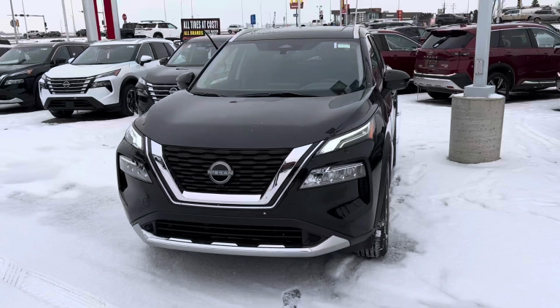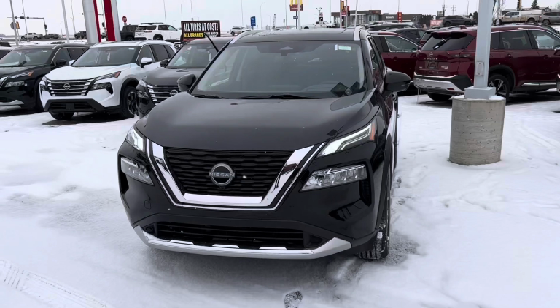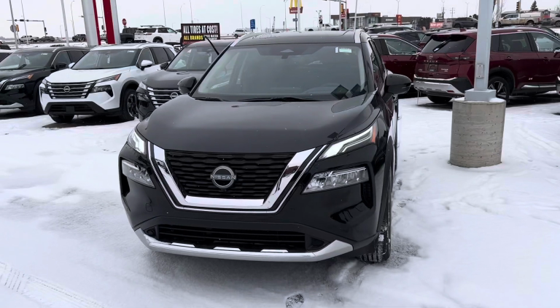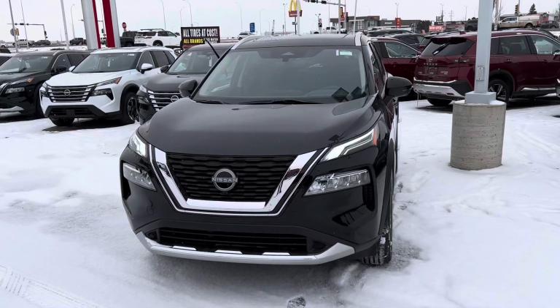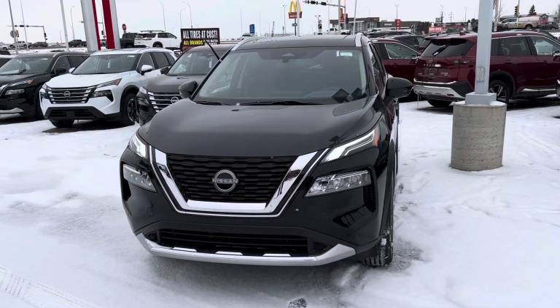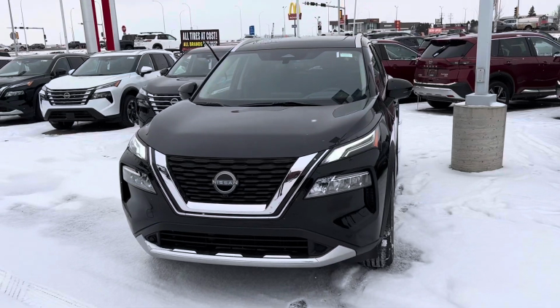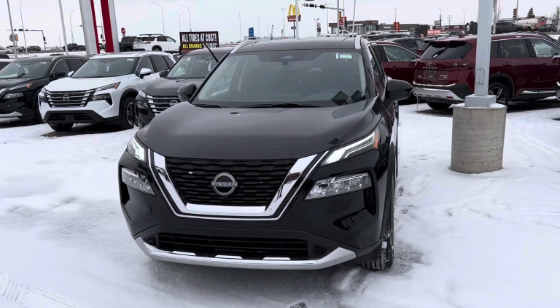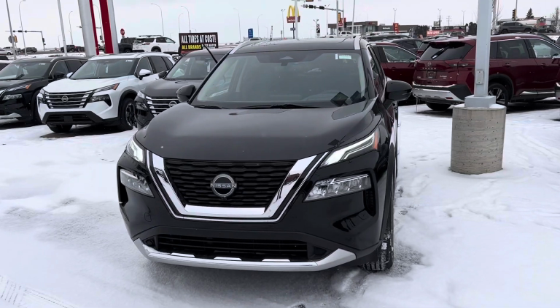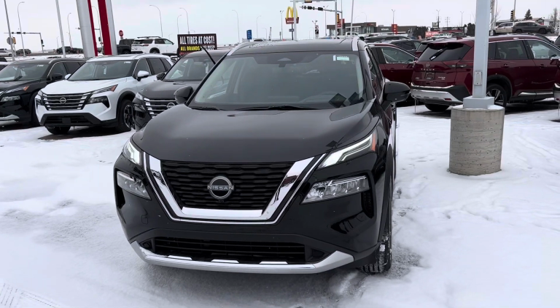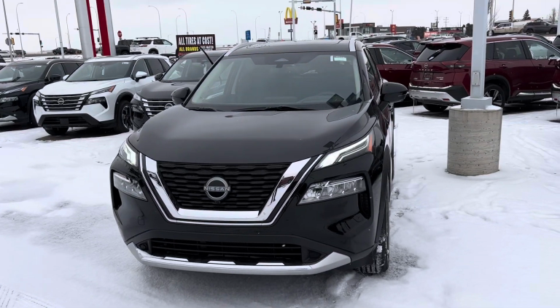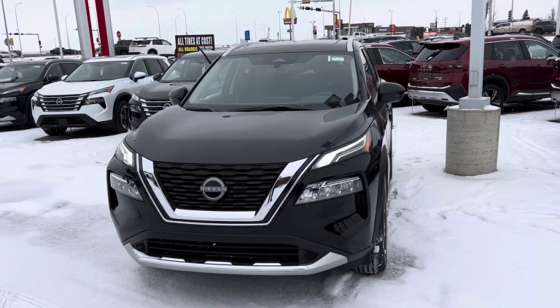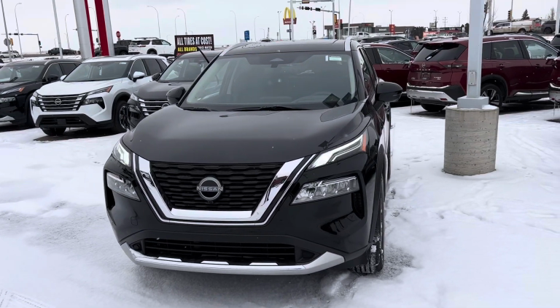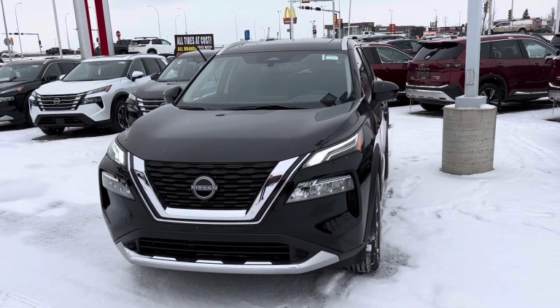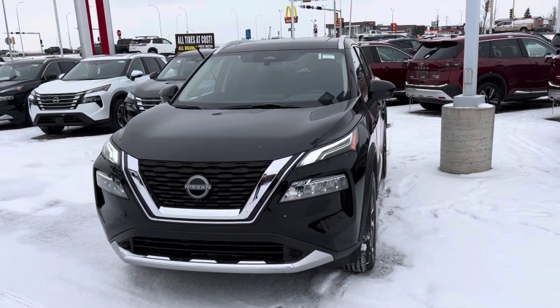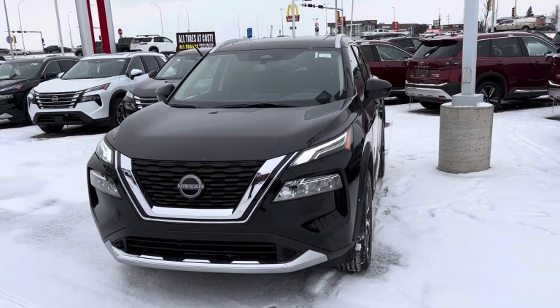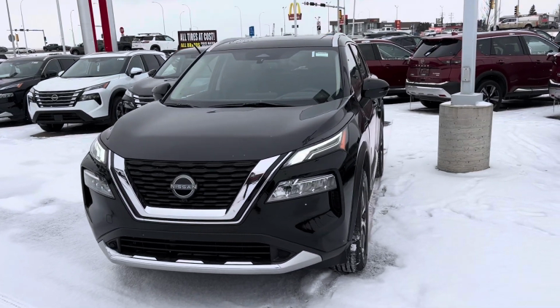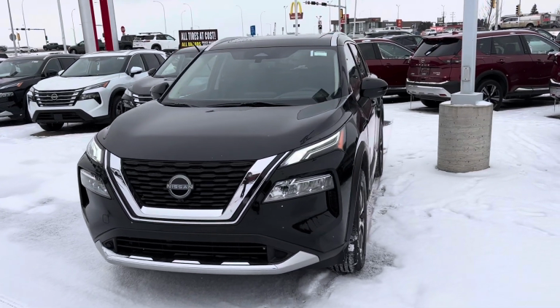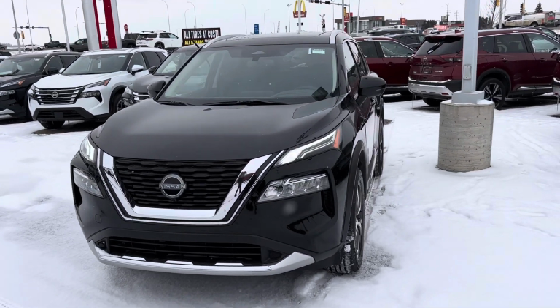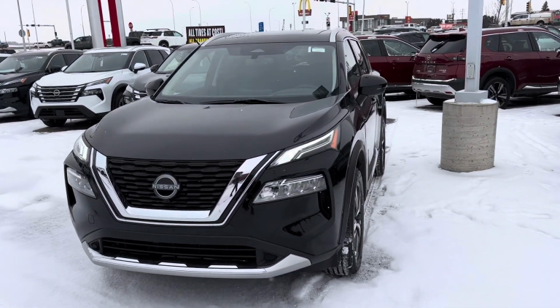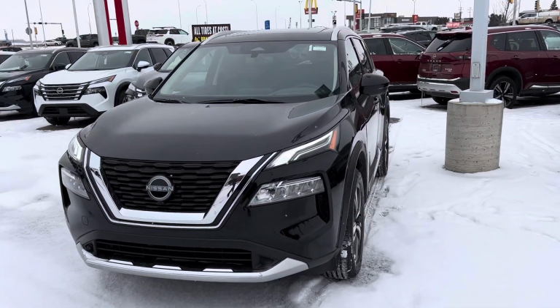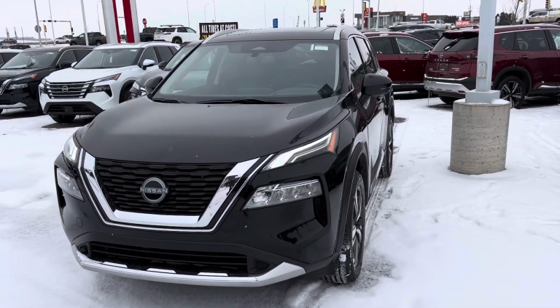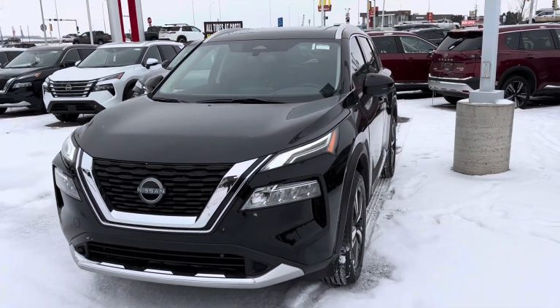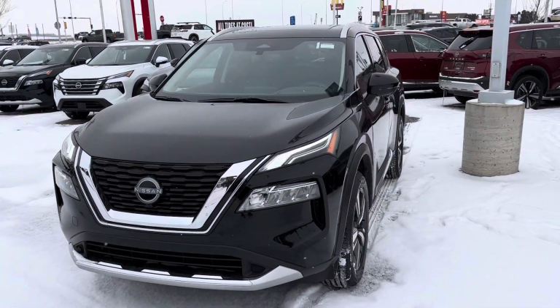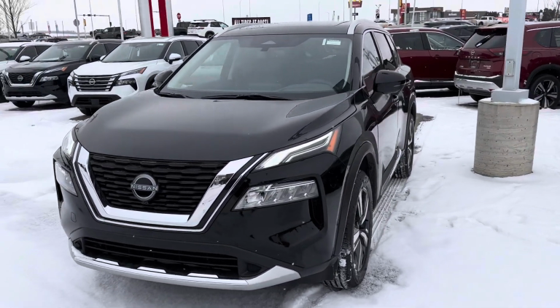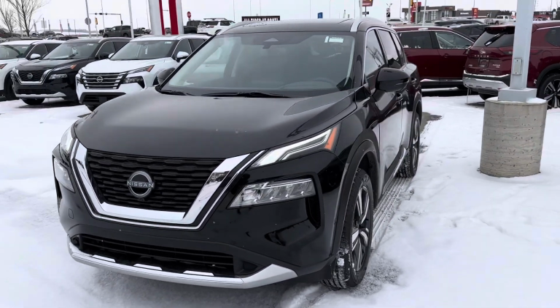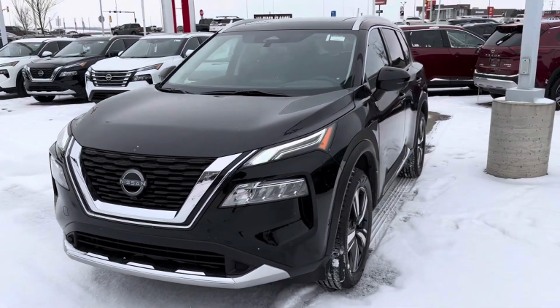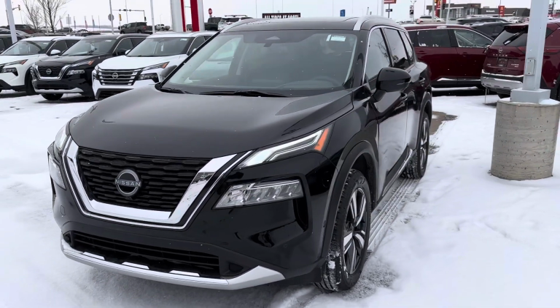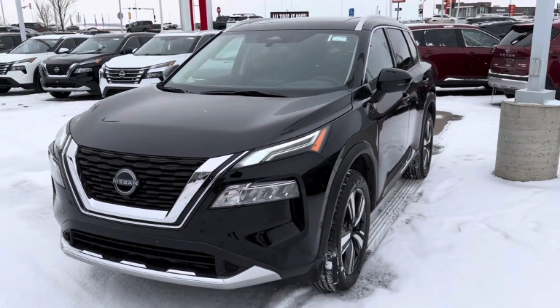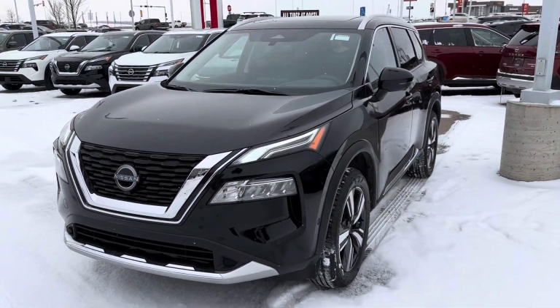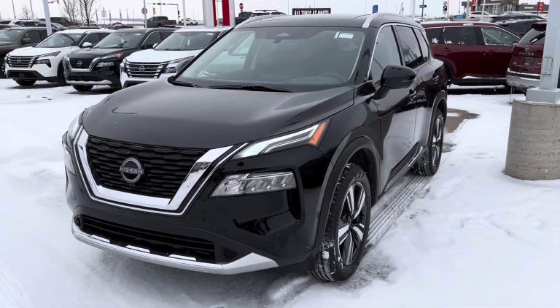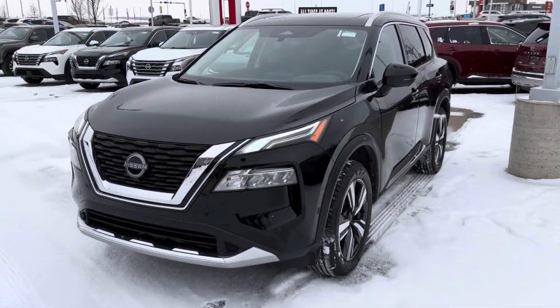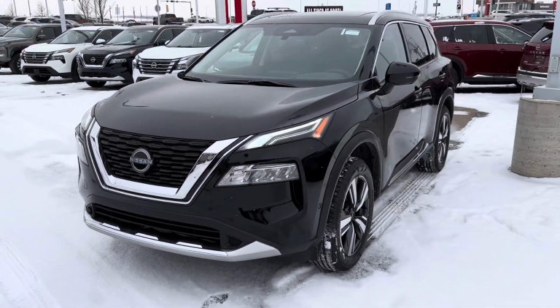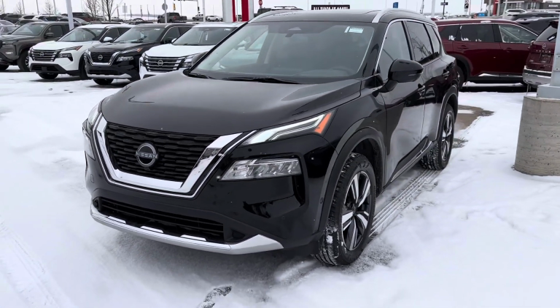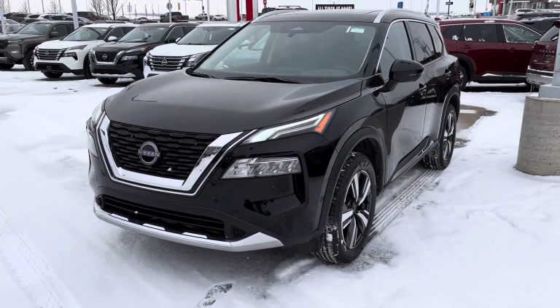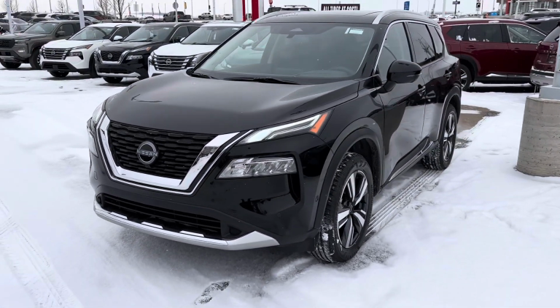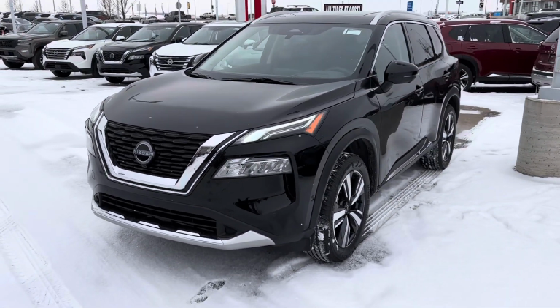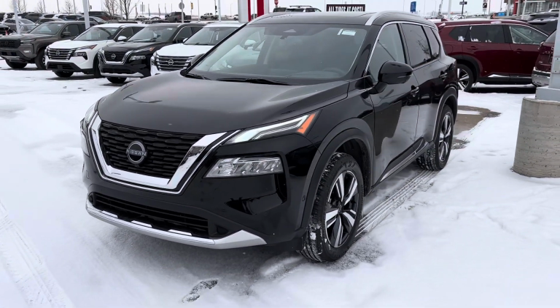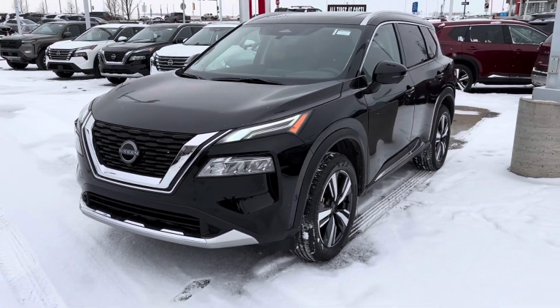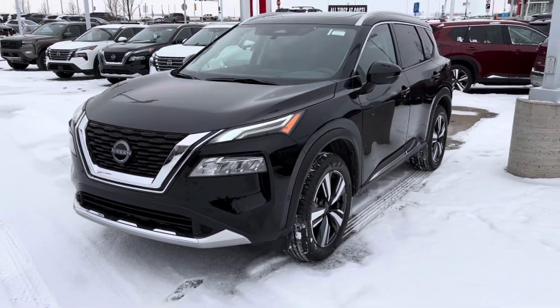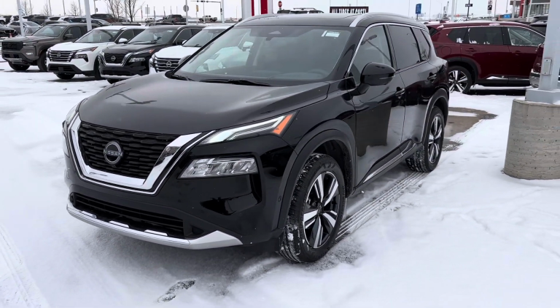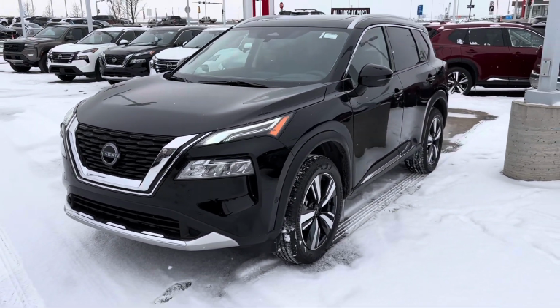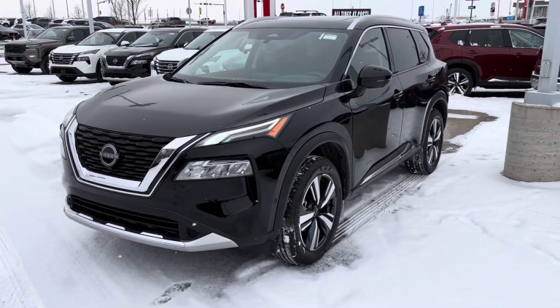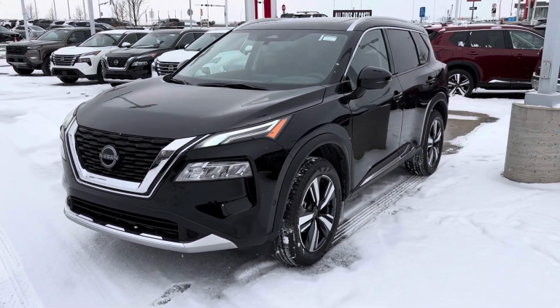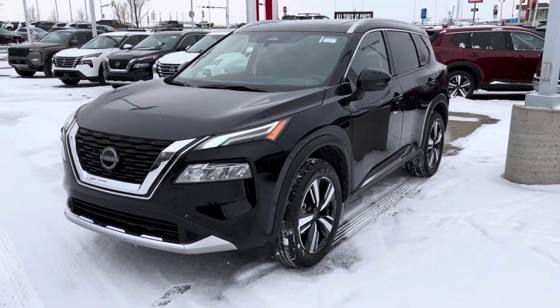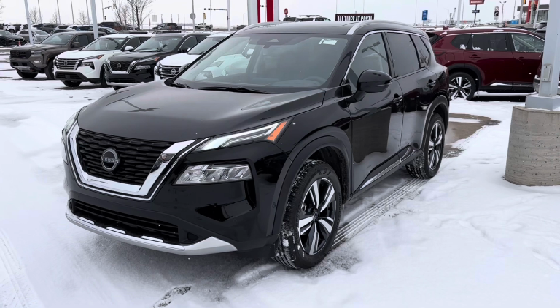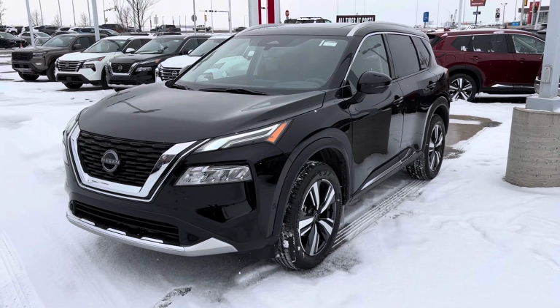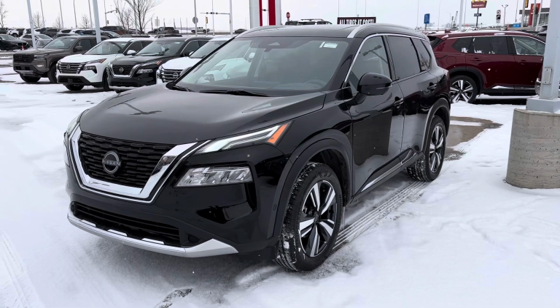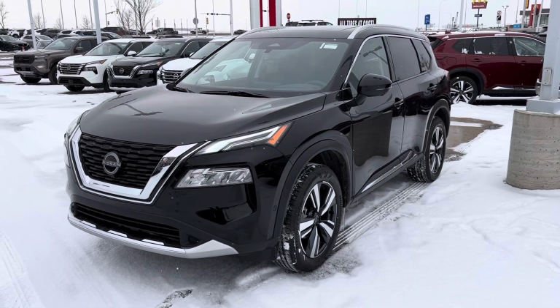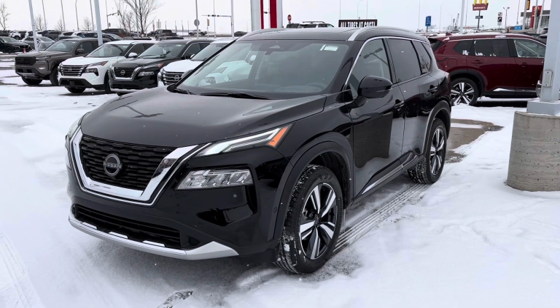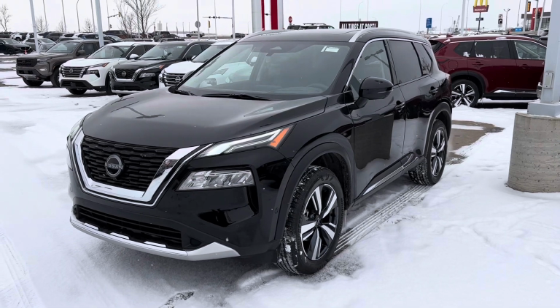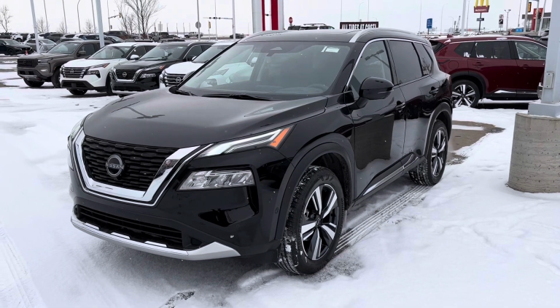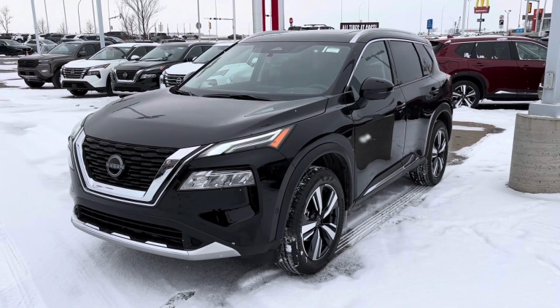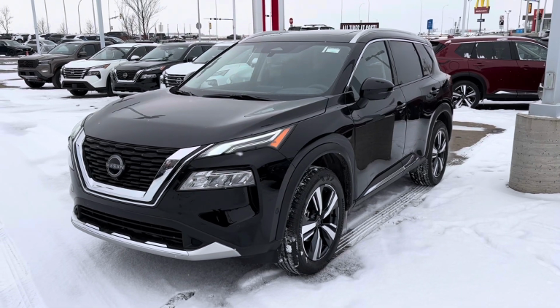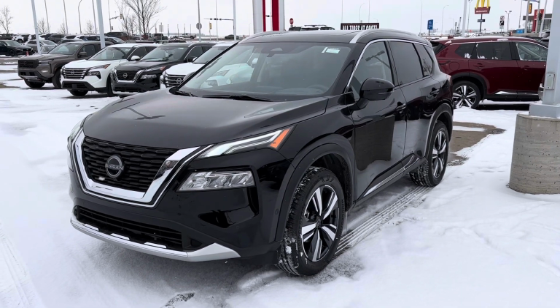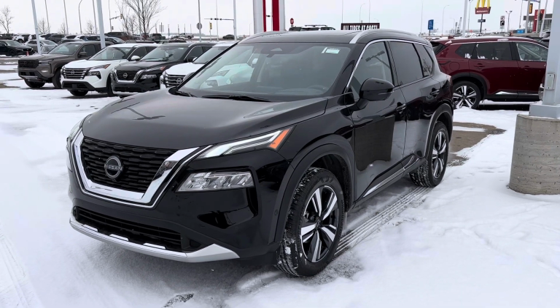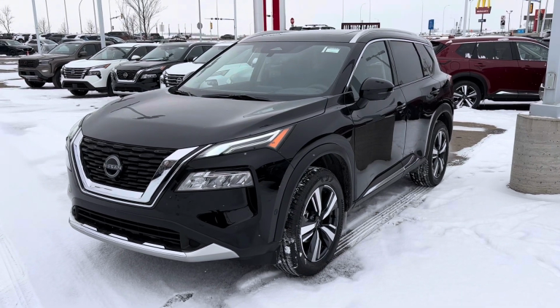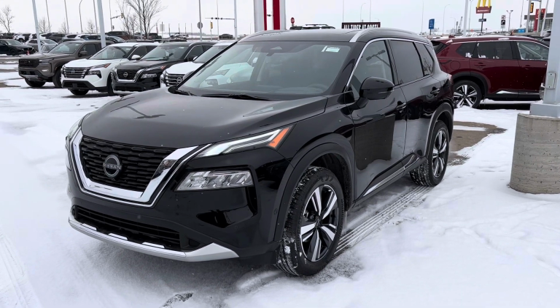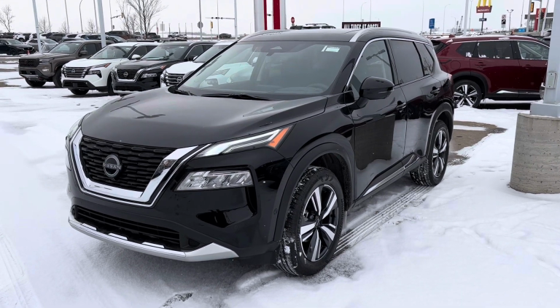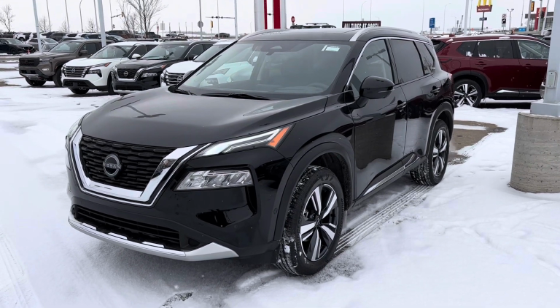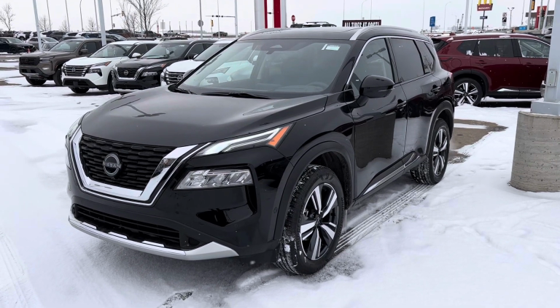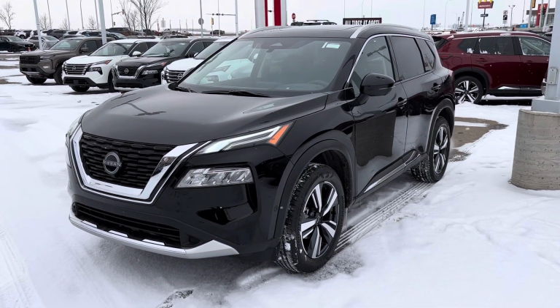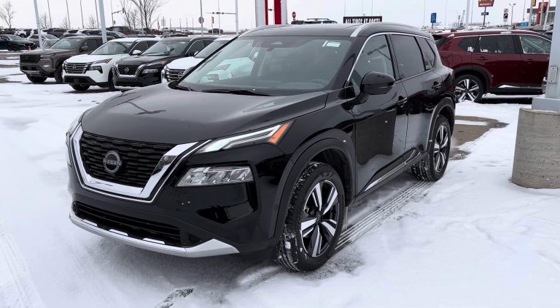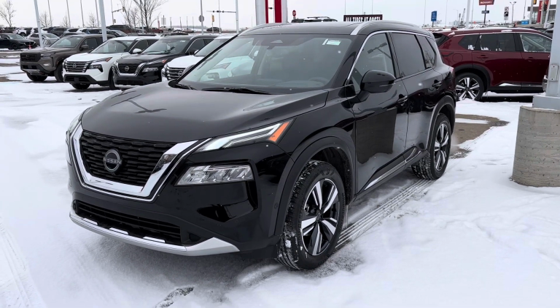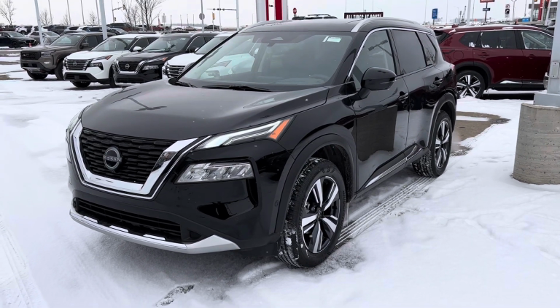Hey, Devin here from LA Nissan. You're talking to my manager on the phone. I thought I'd show you the exact vehicle and we'll work numbers out for you.